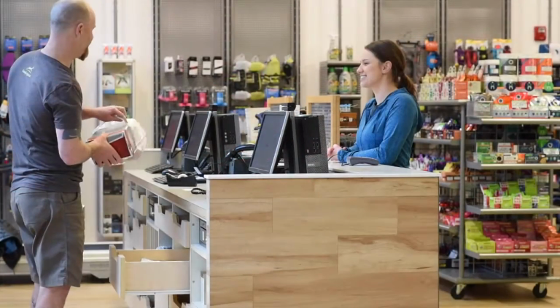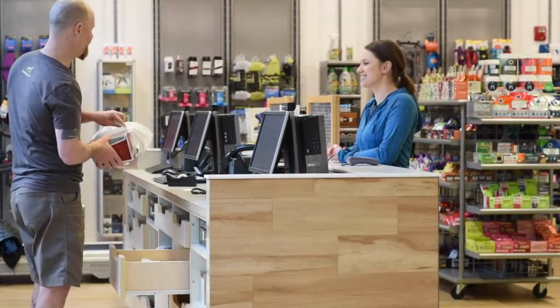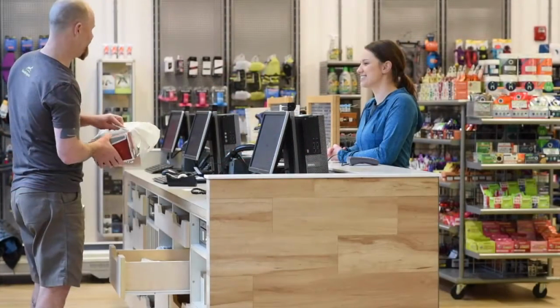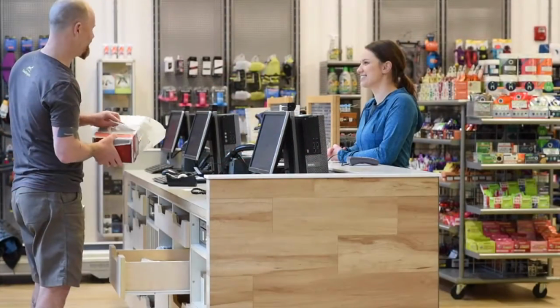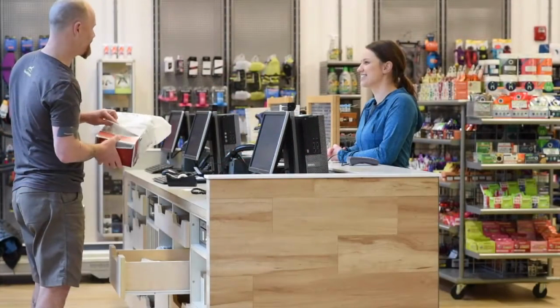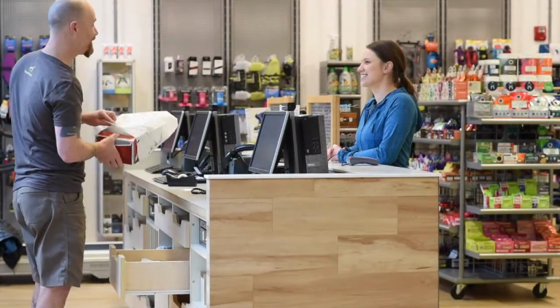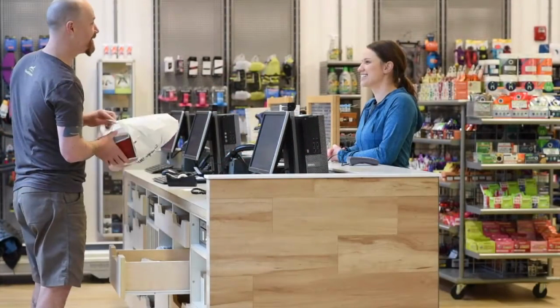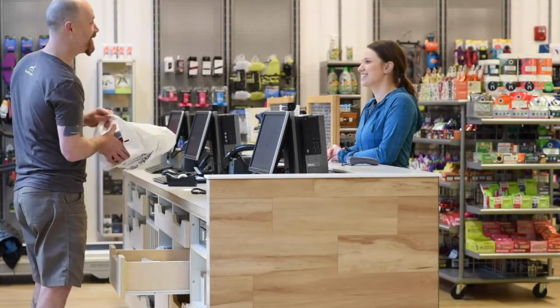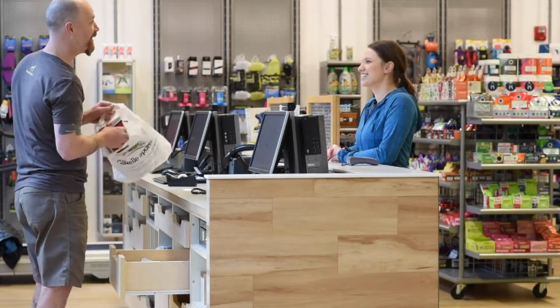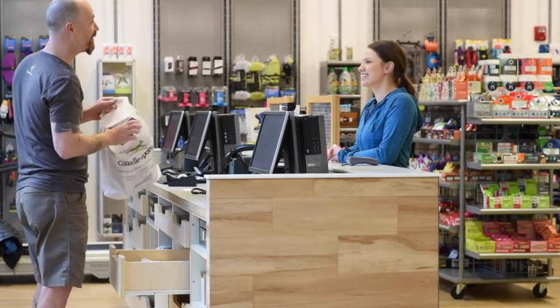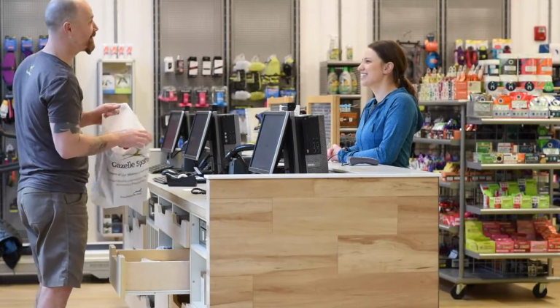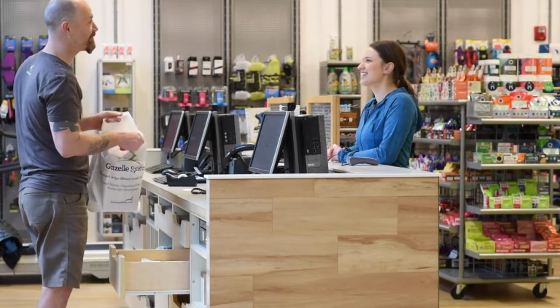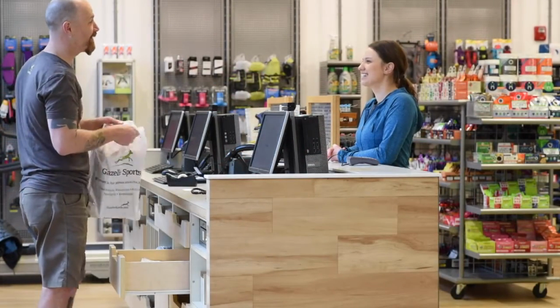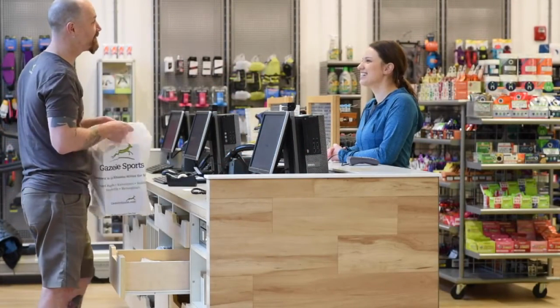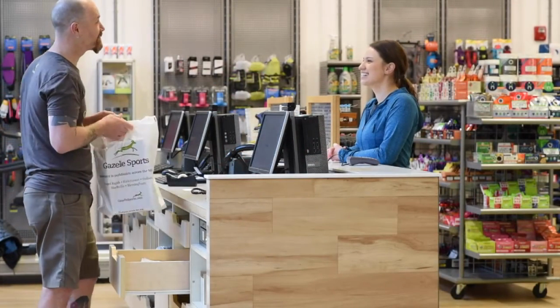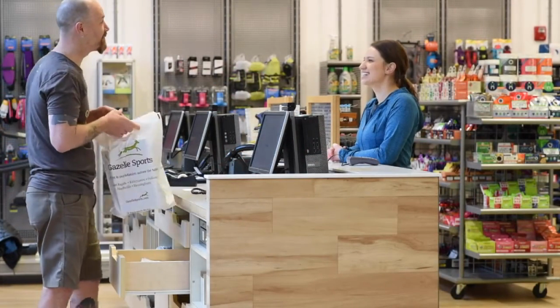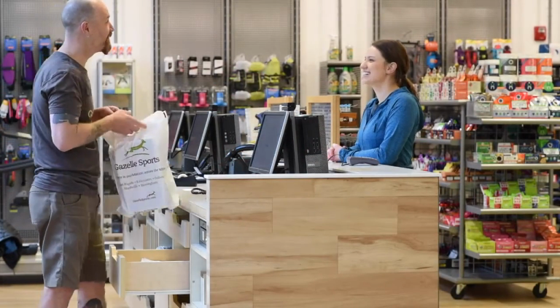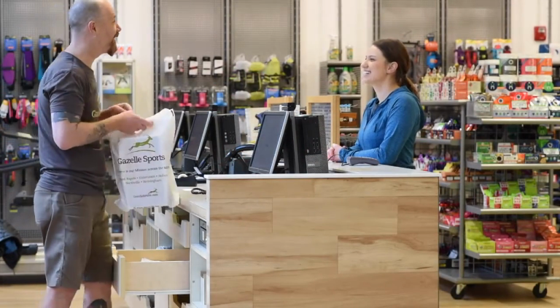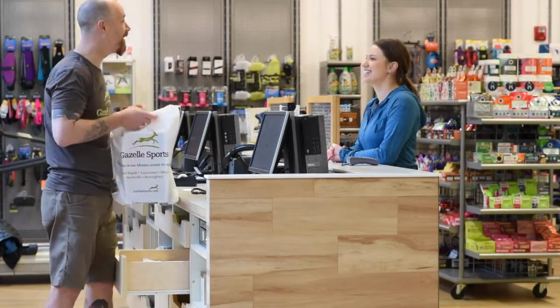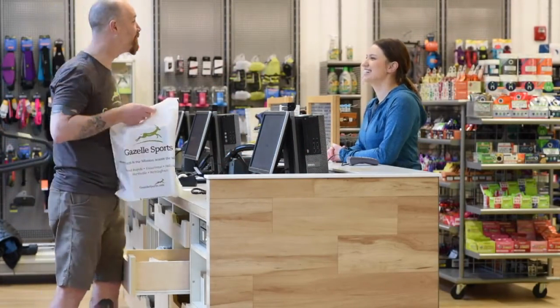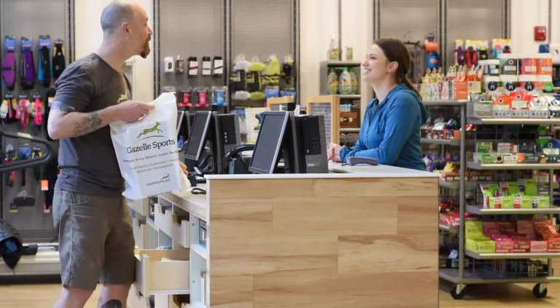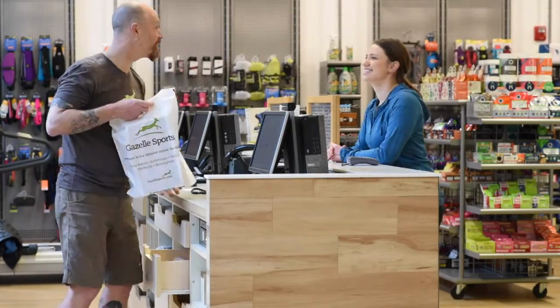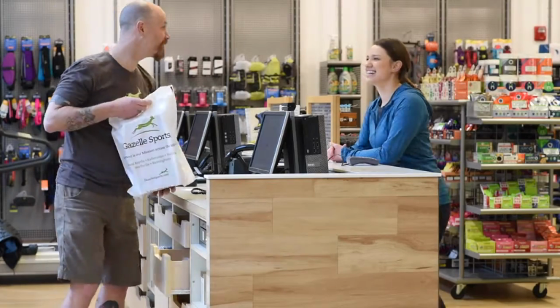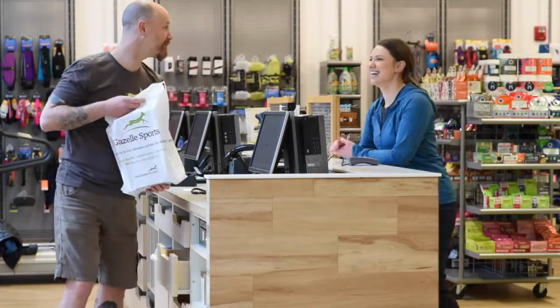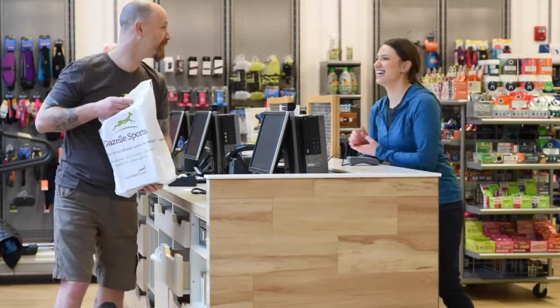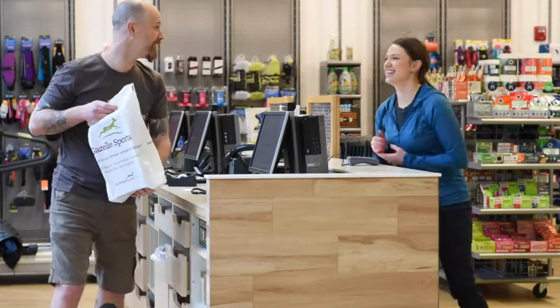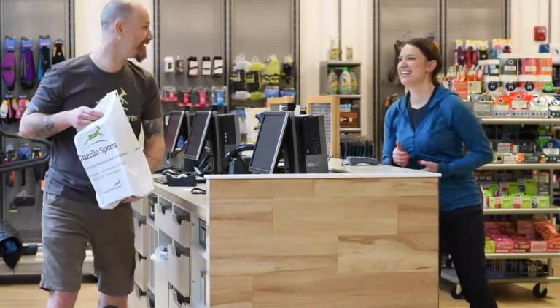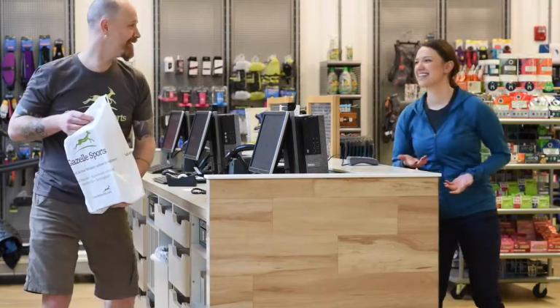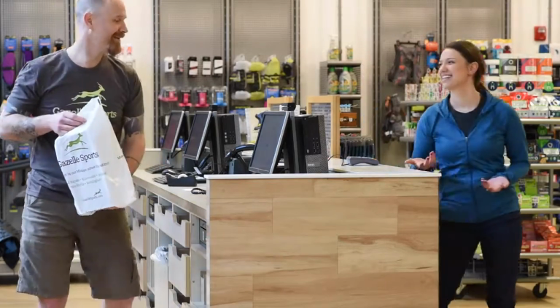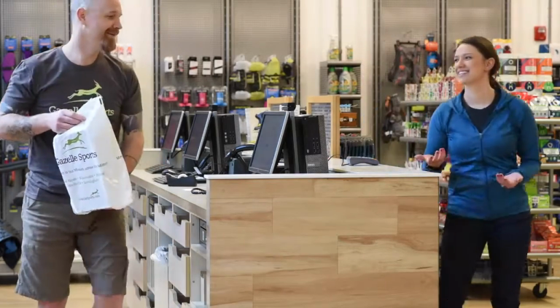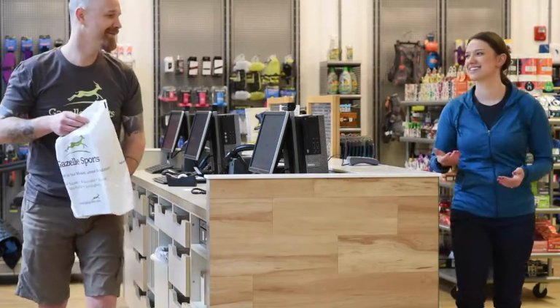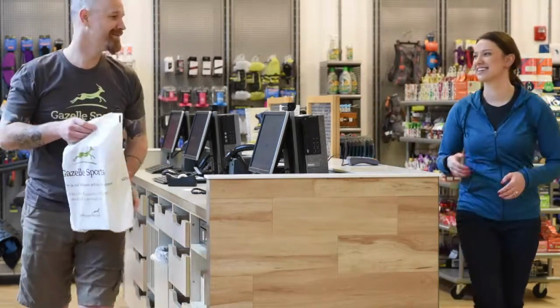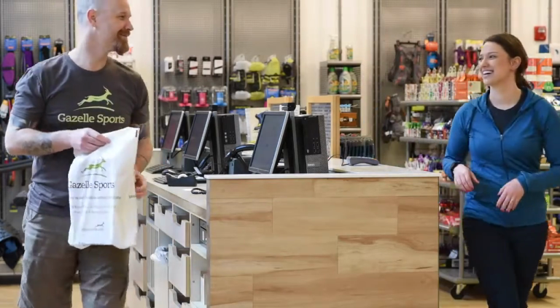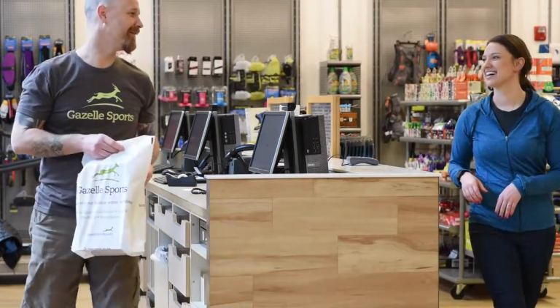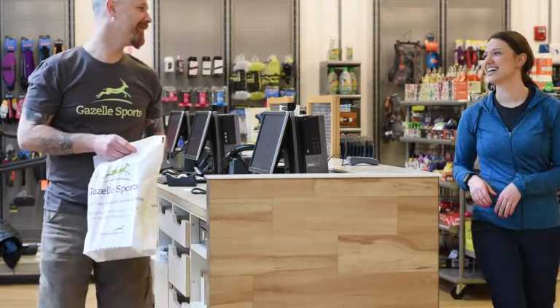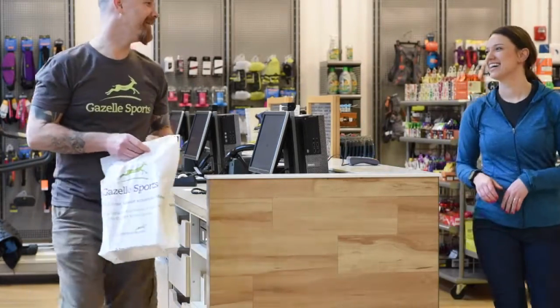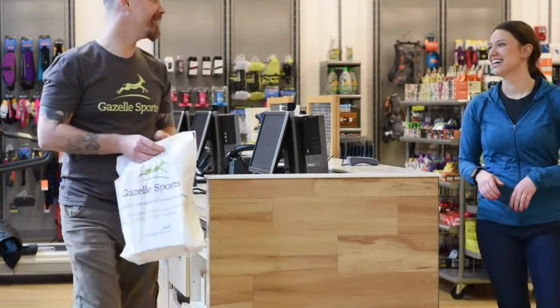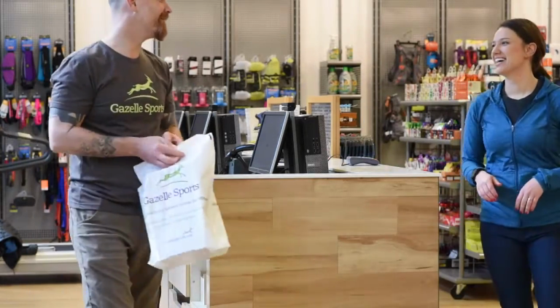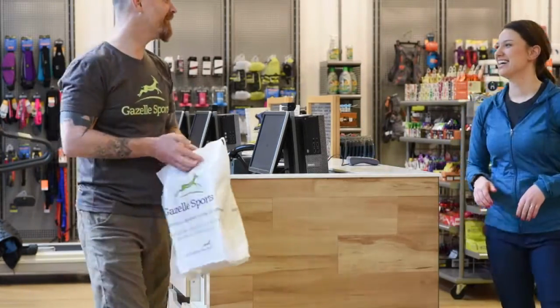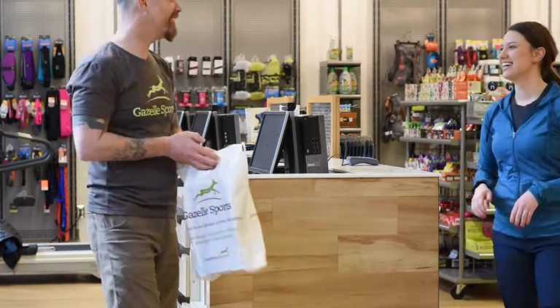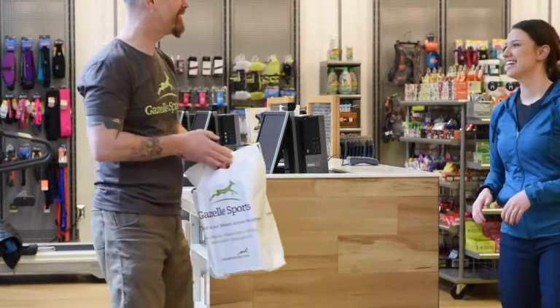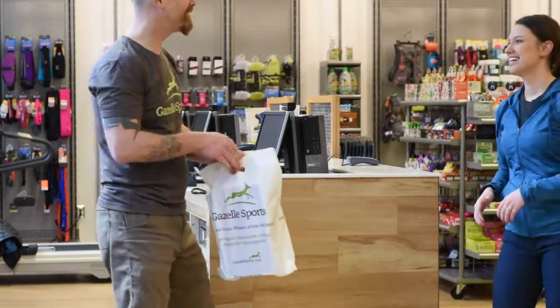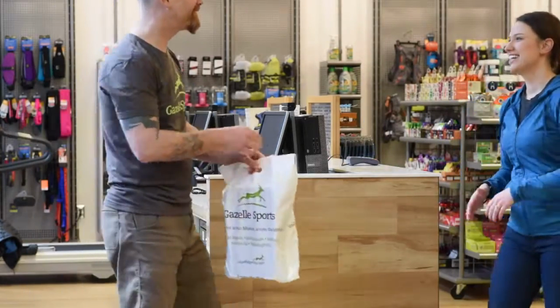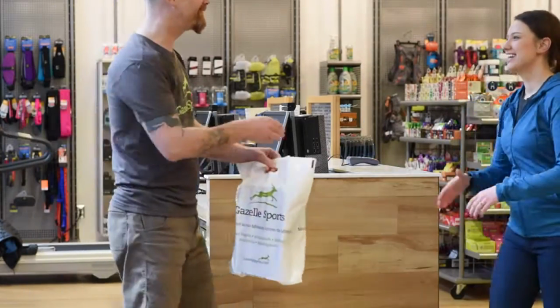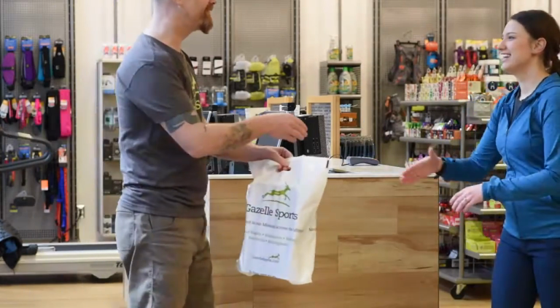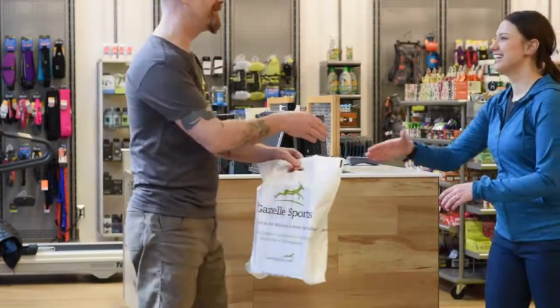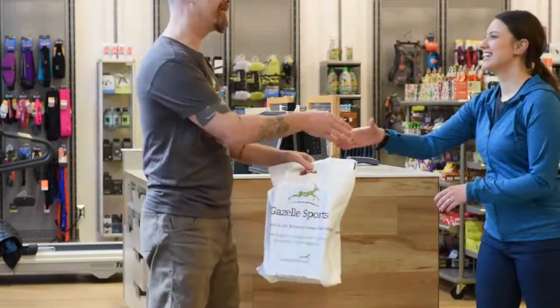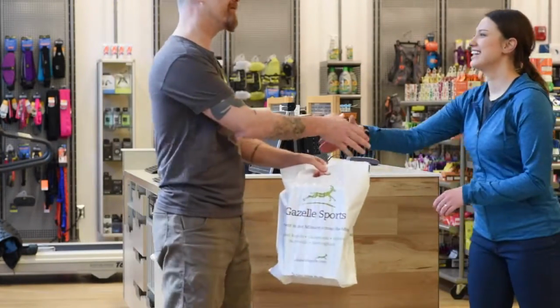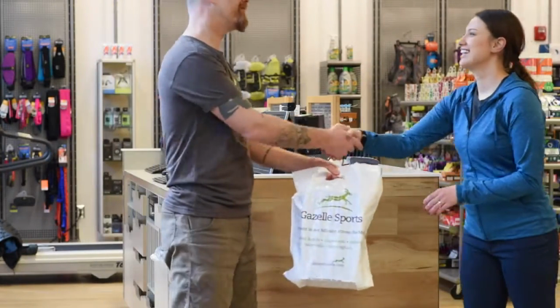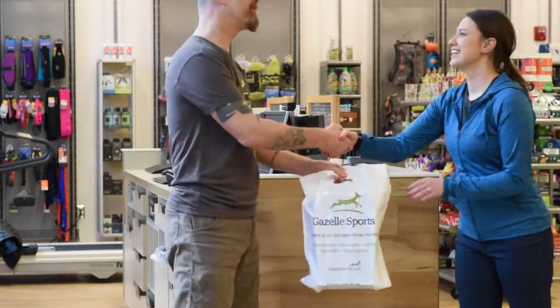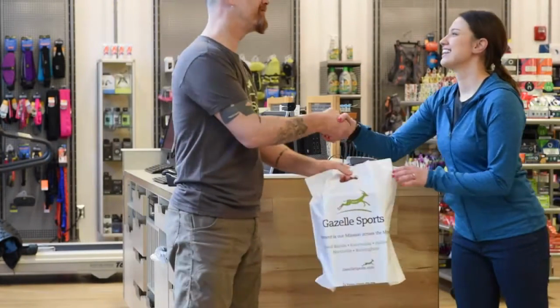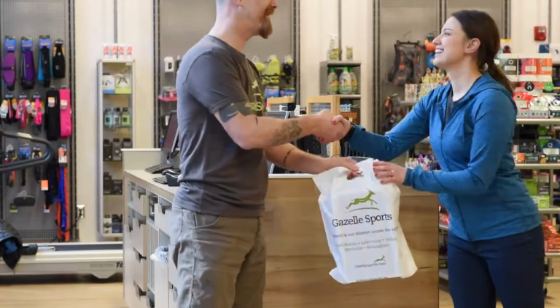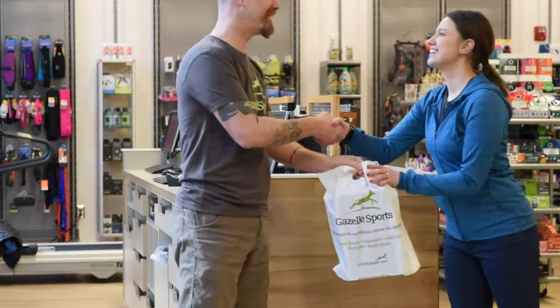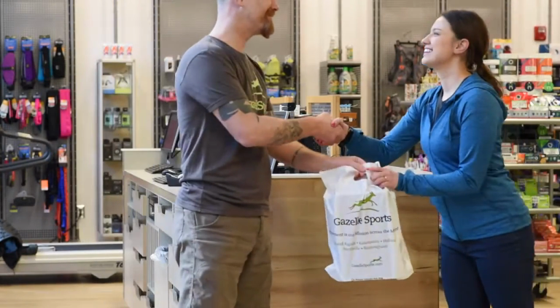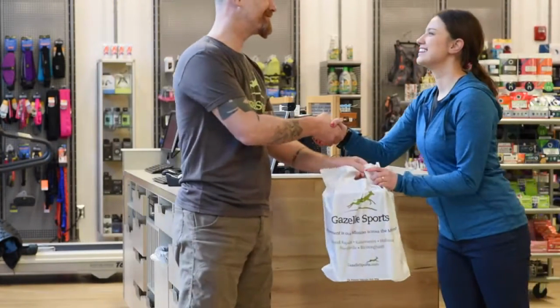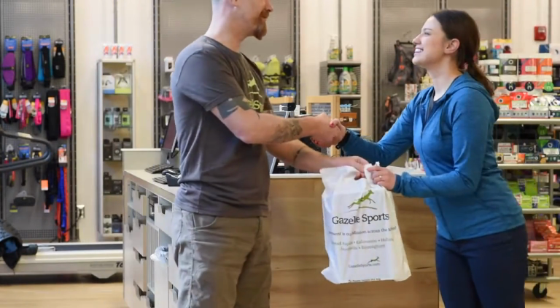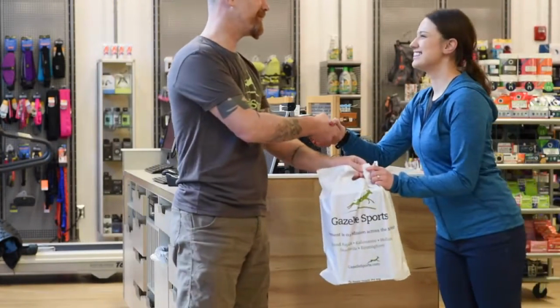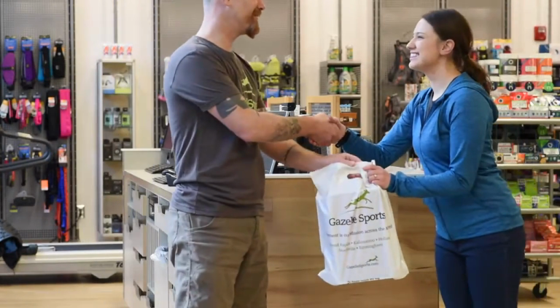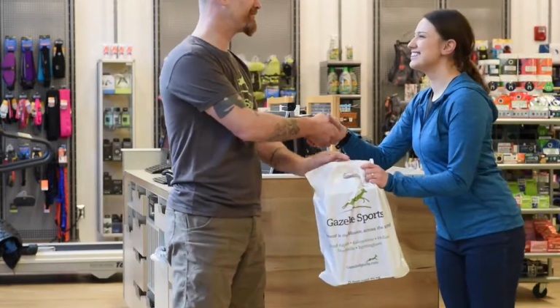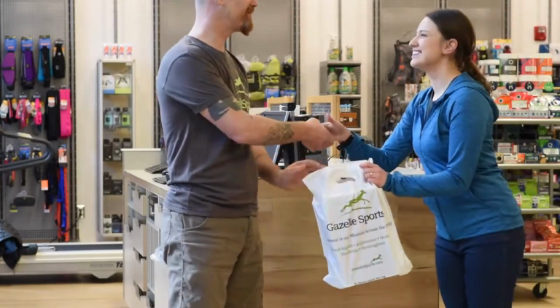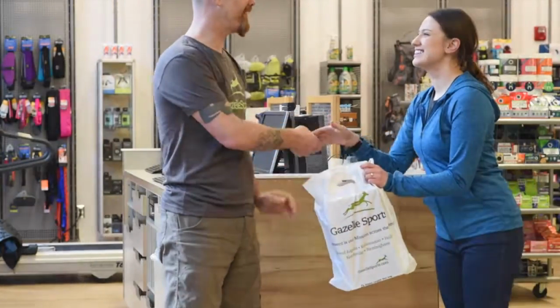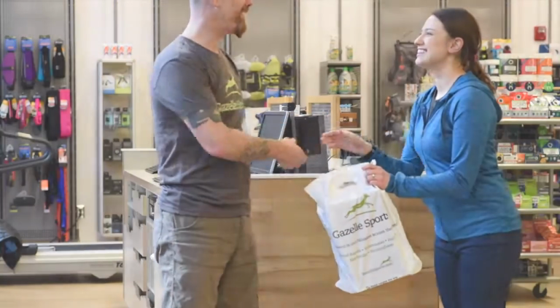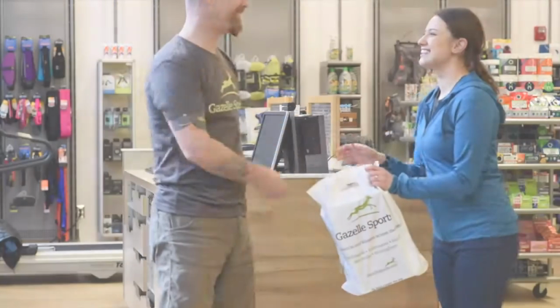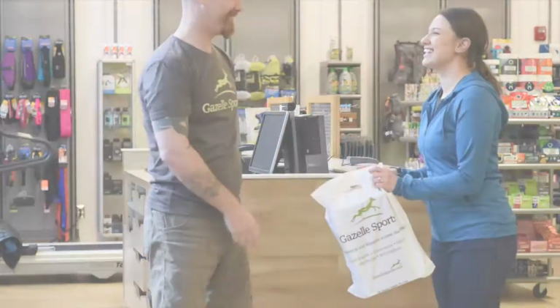And then we send you on your way with your new shoes, confident in your choice, thanks to our 100% moving matters guarantee.